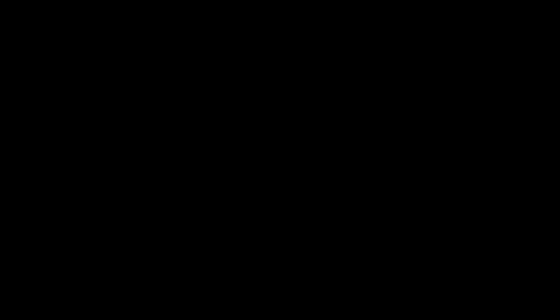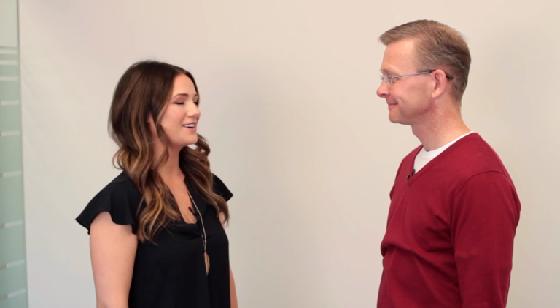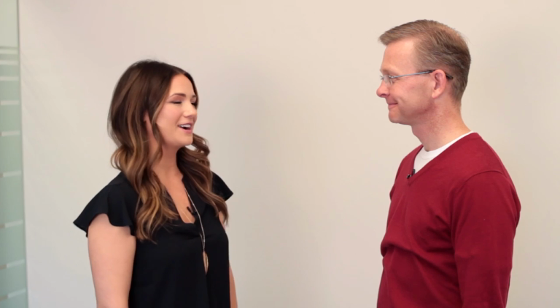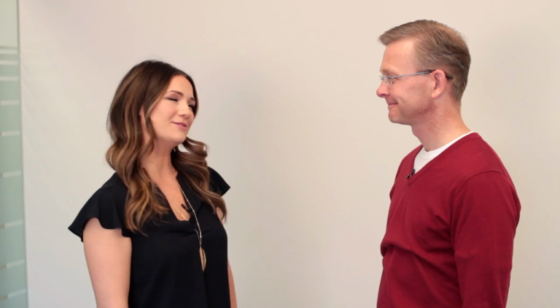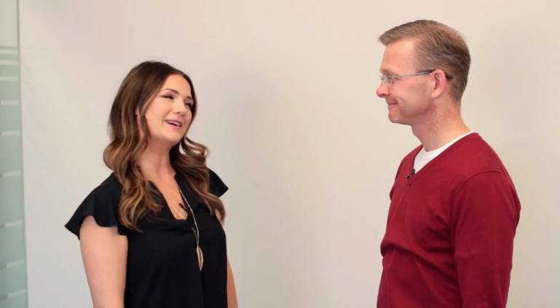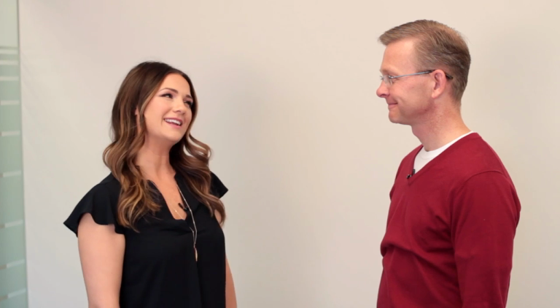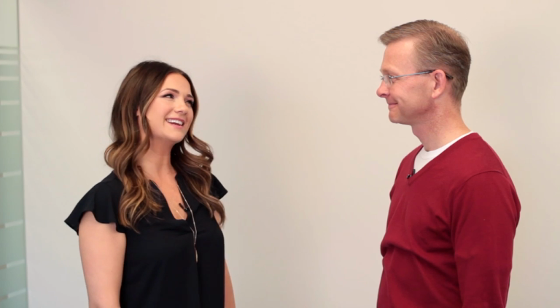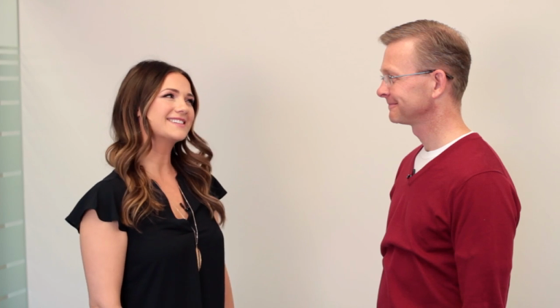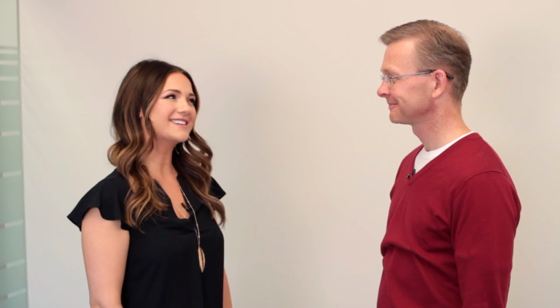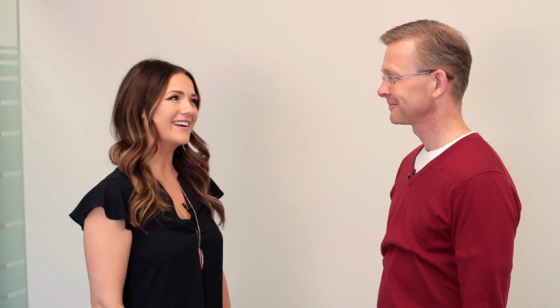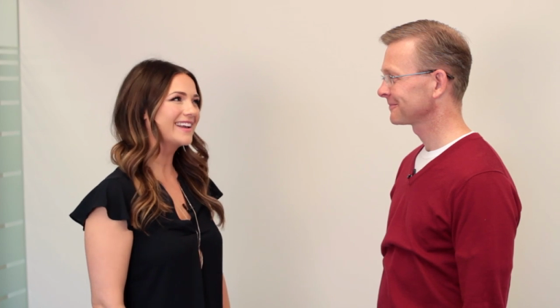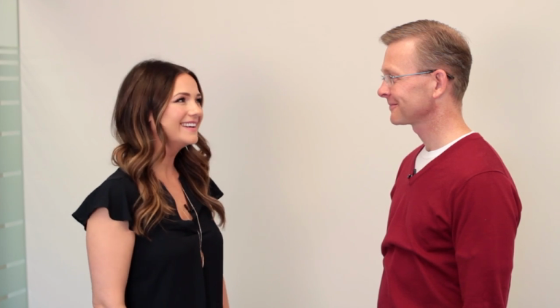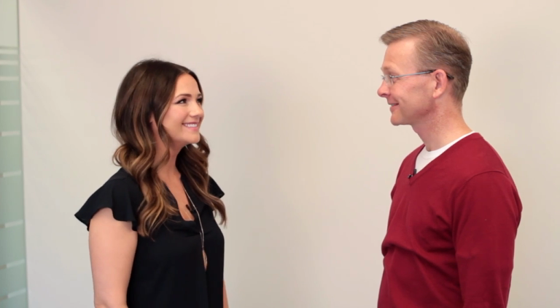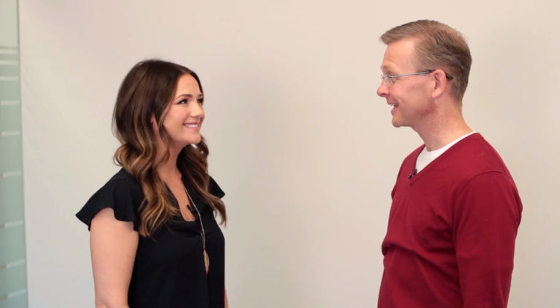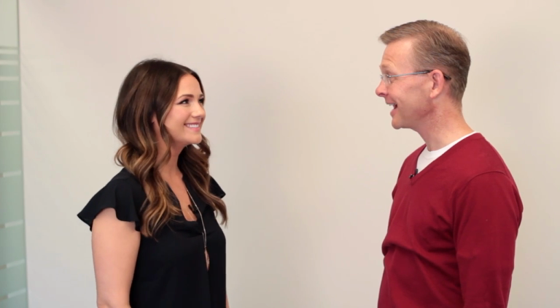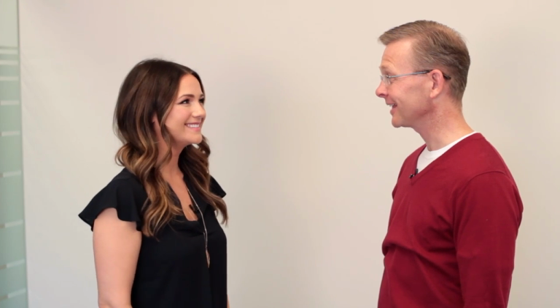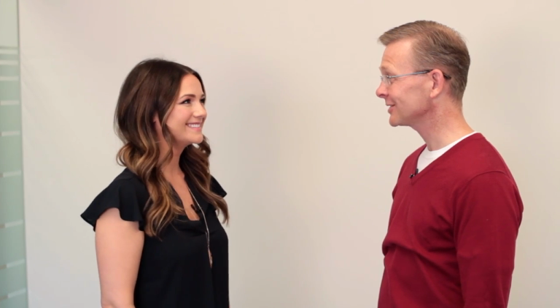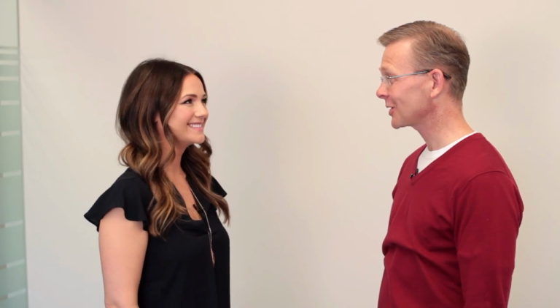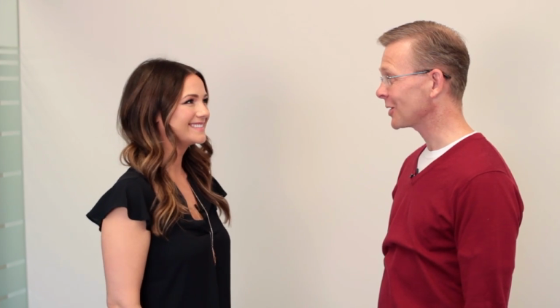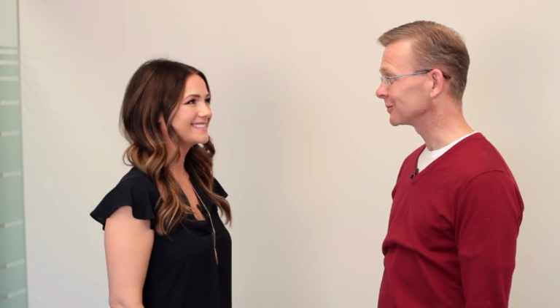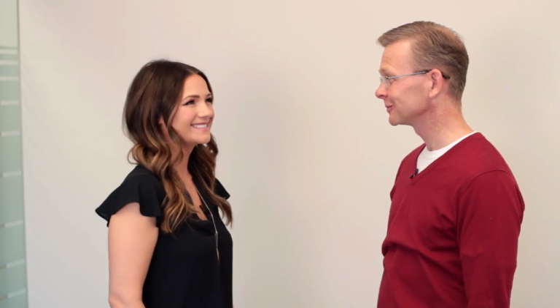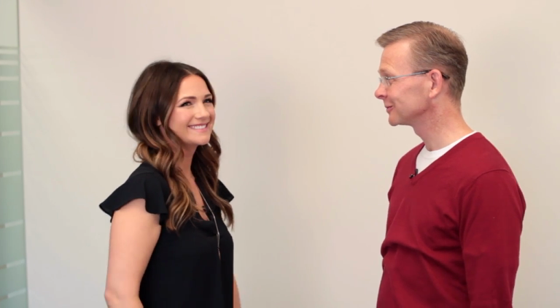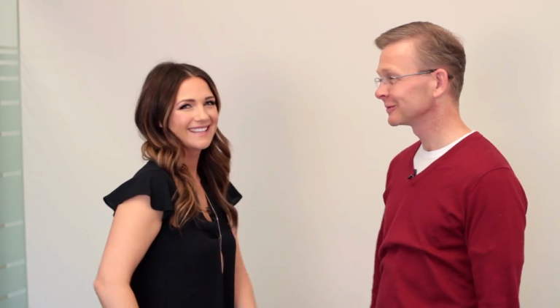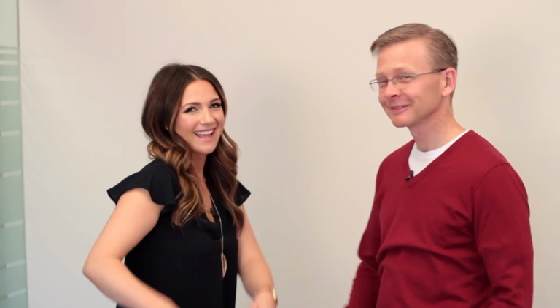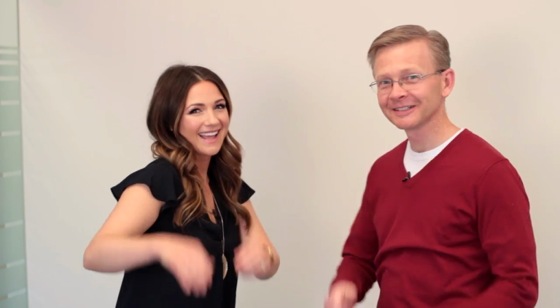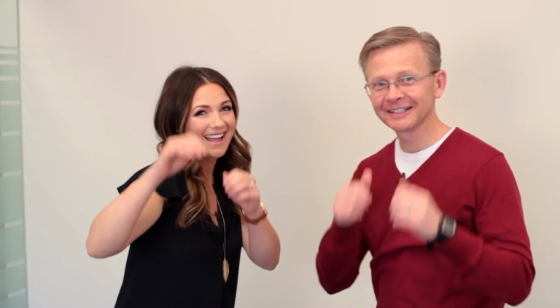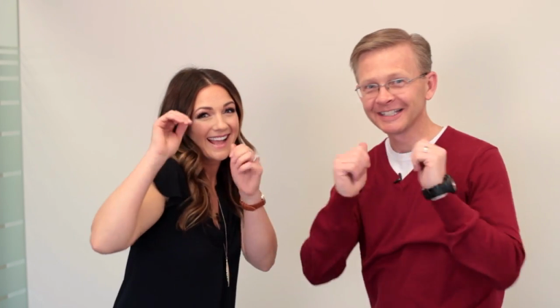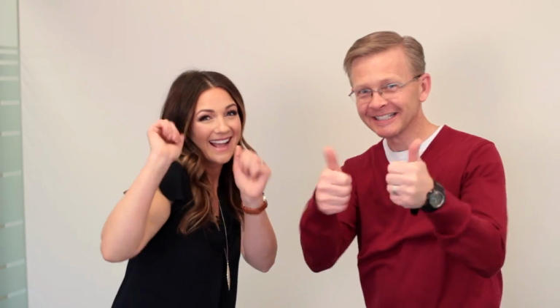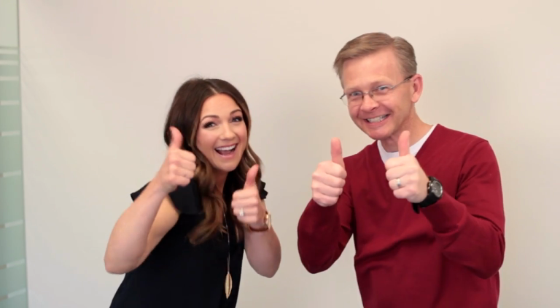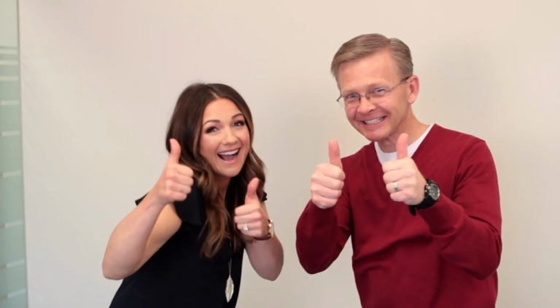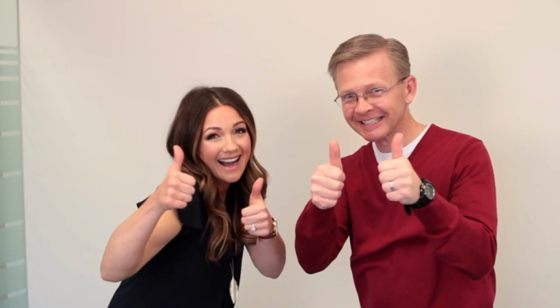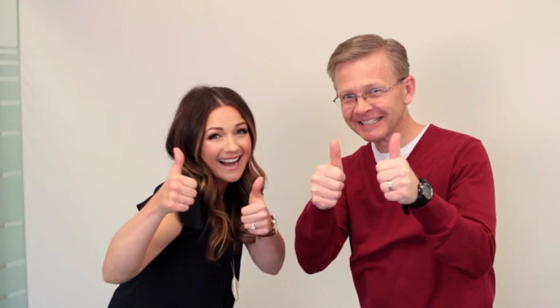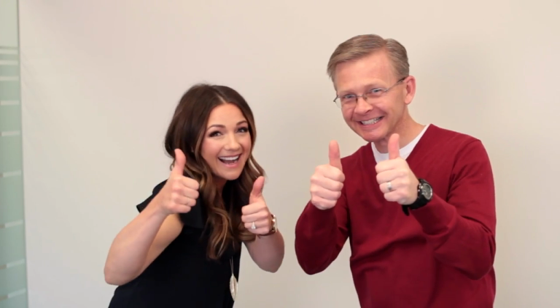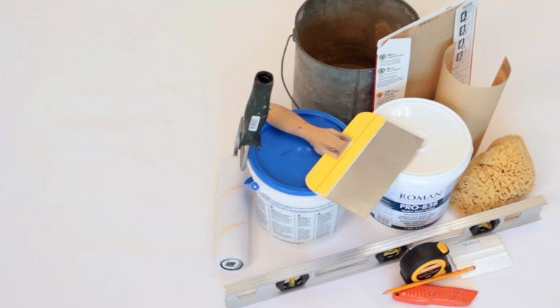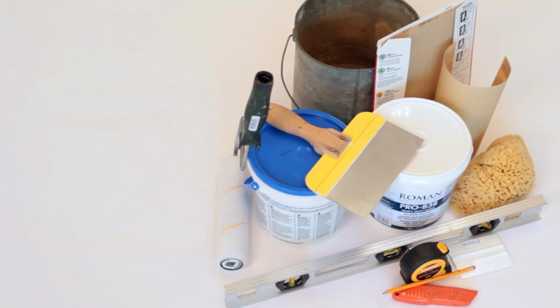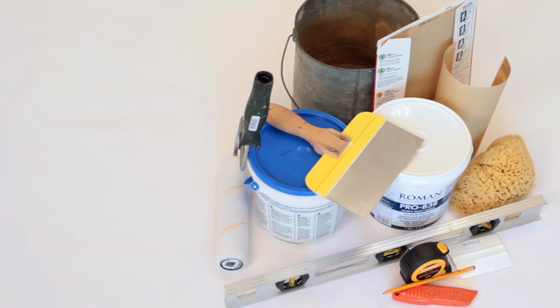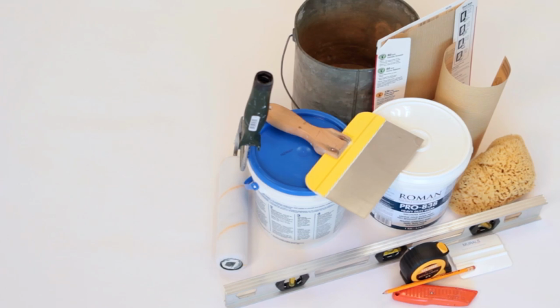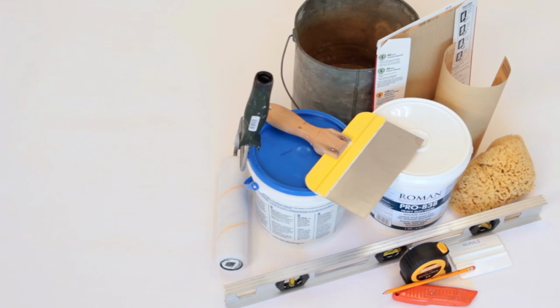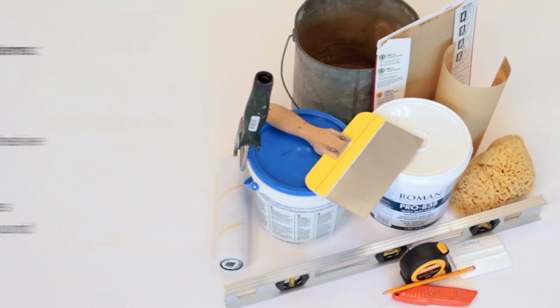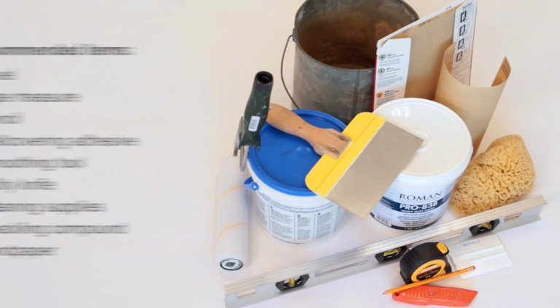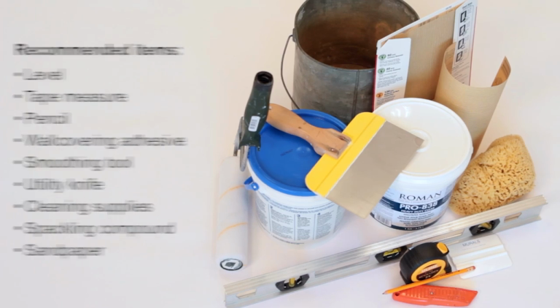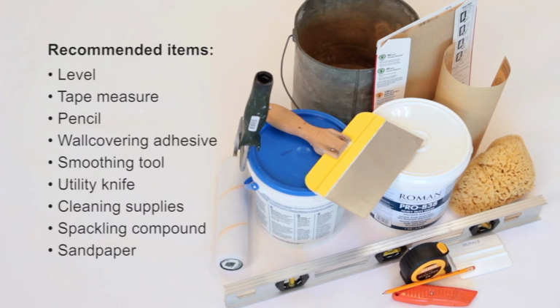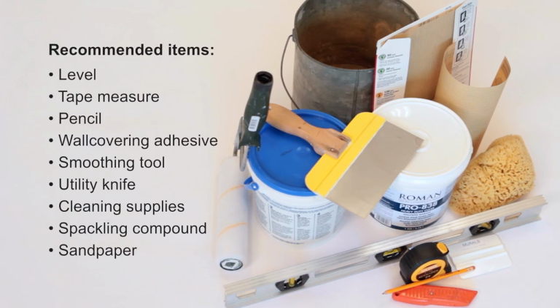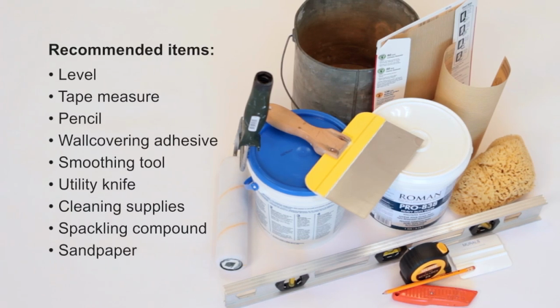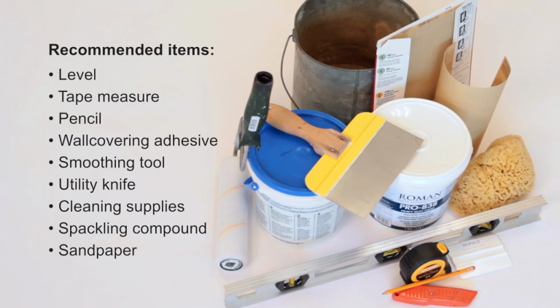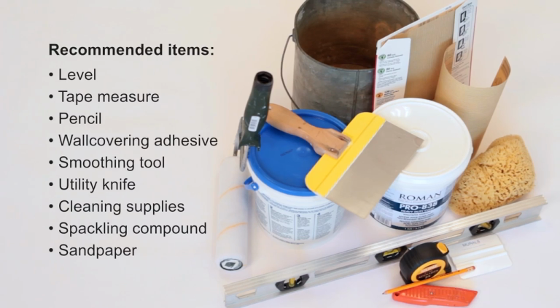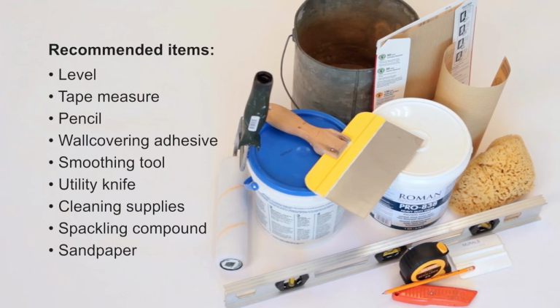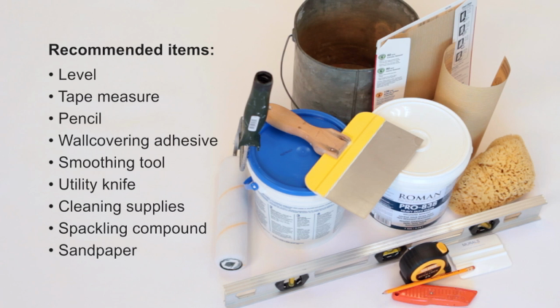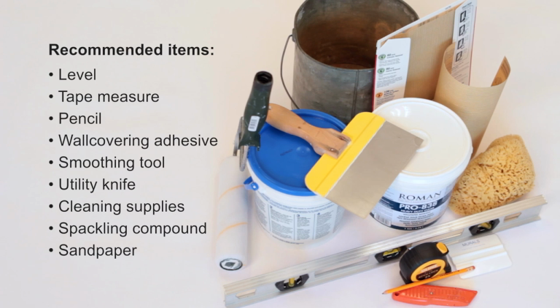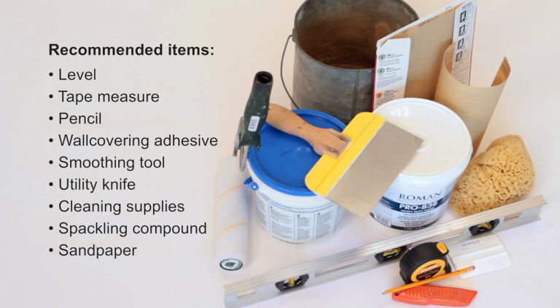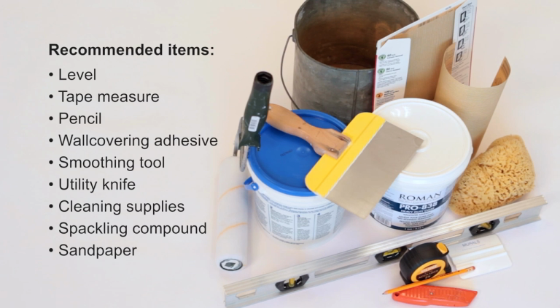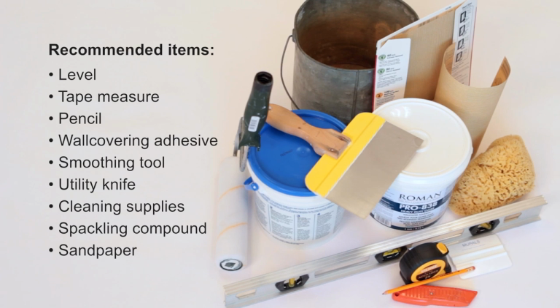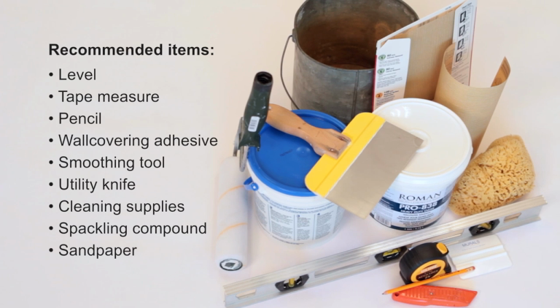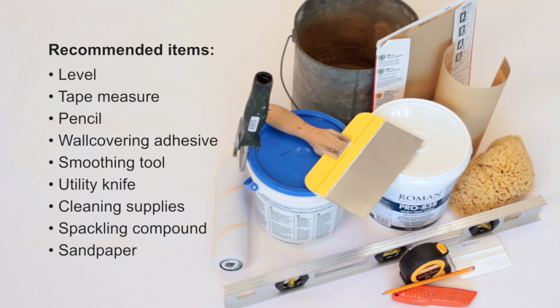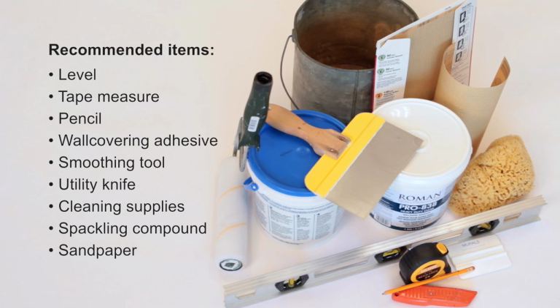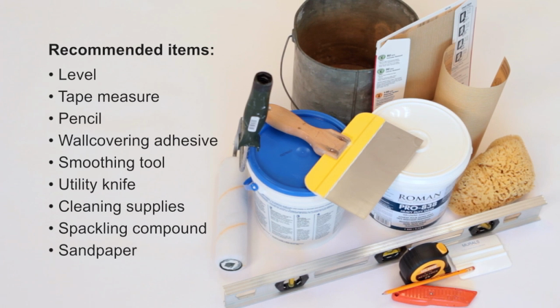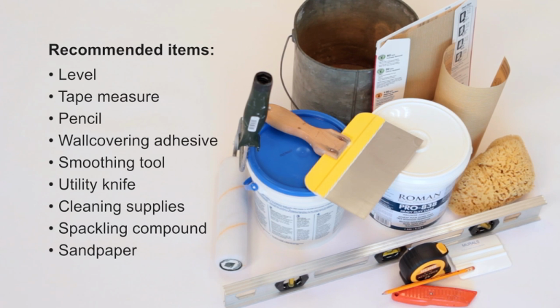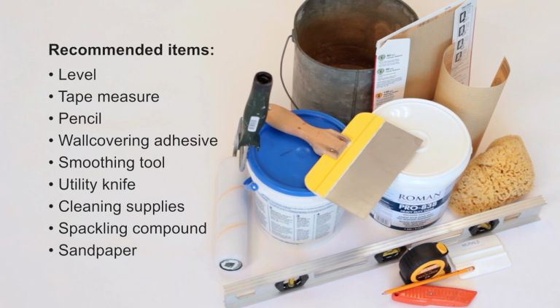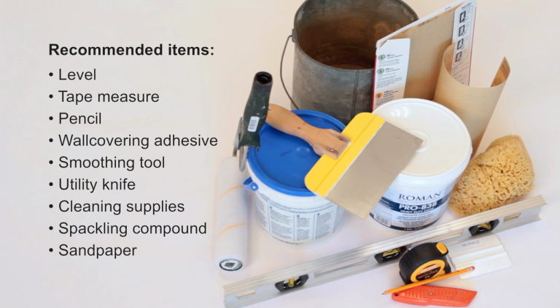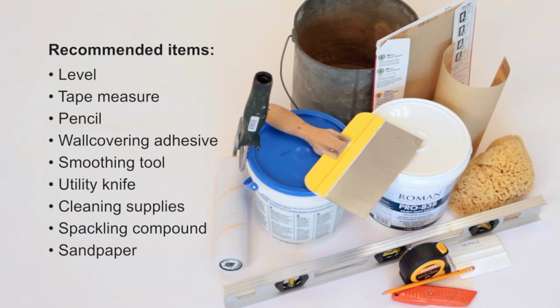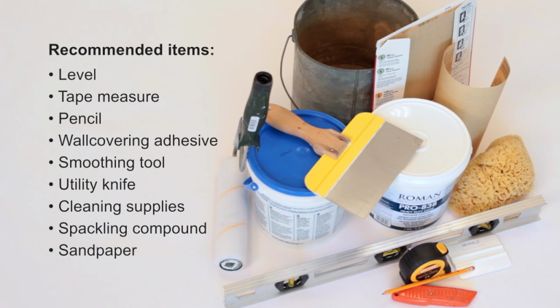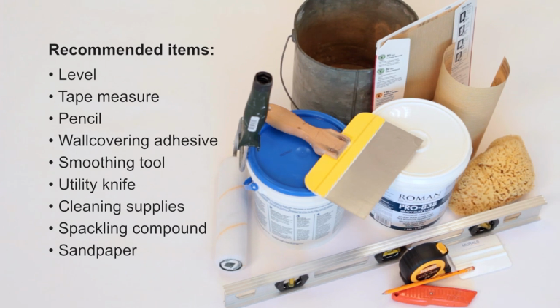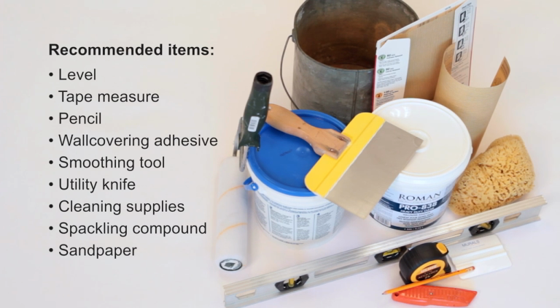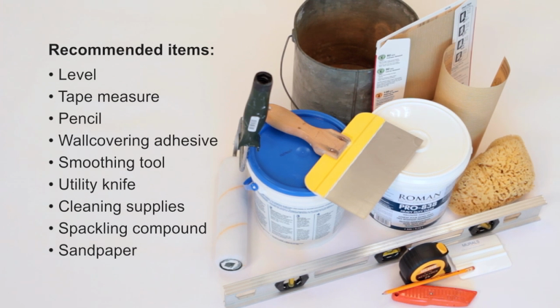Are you ready to get started? Yeah, let's go. In addition to your mural, you'll need just a few items.